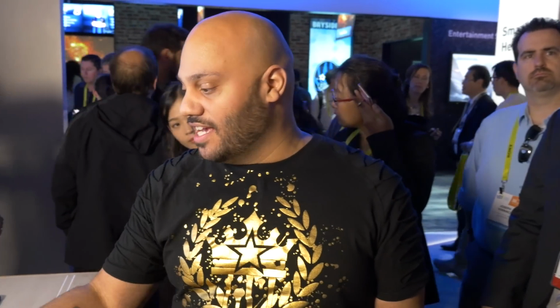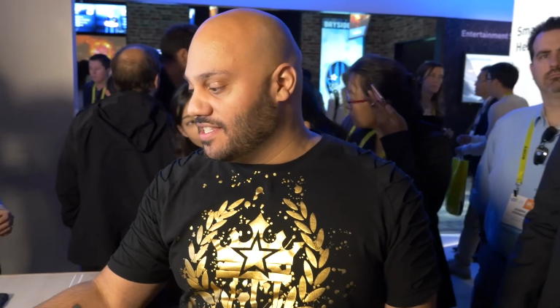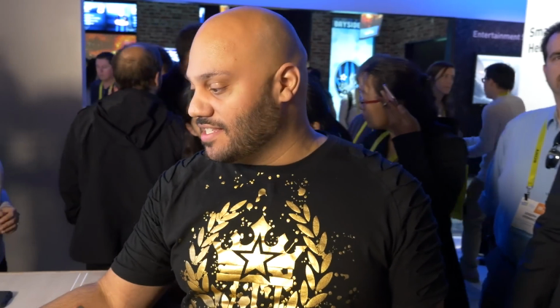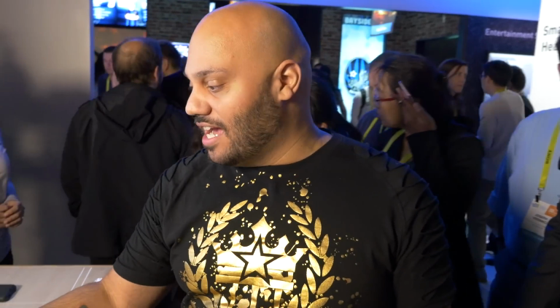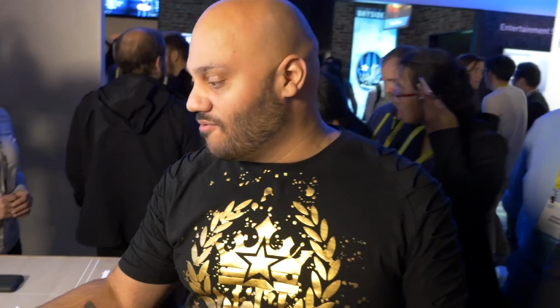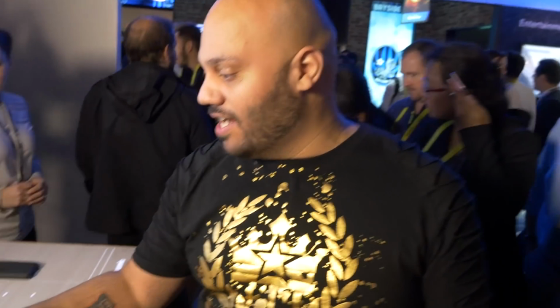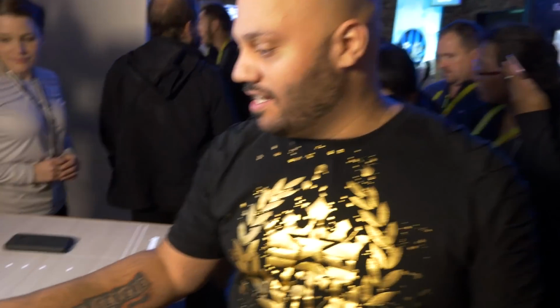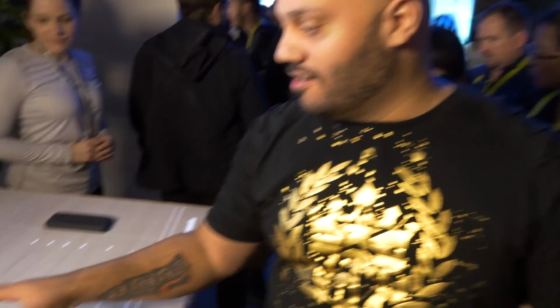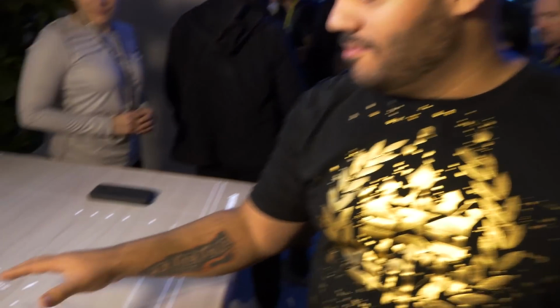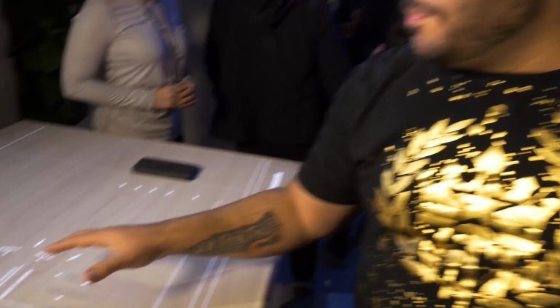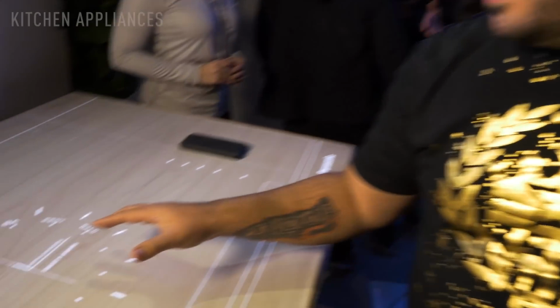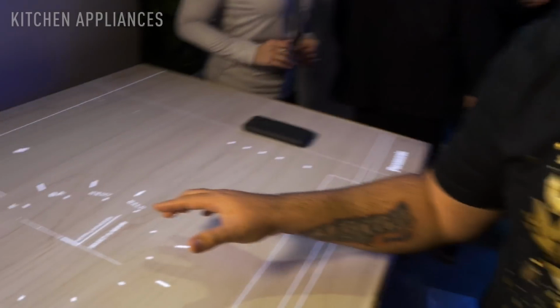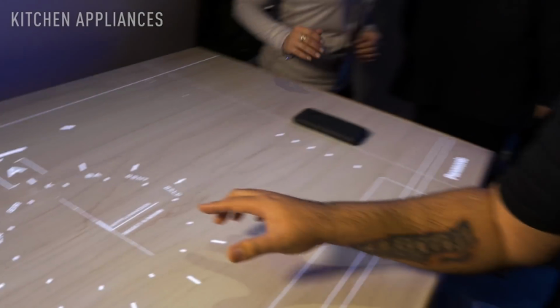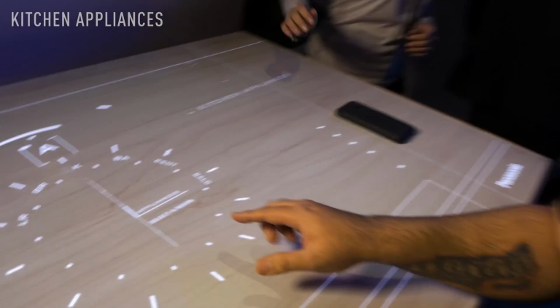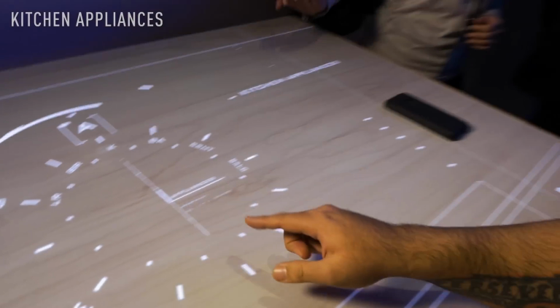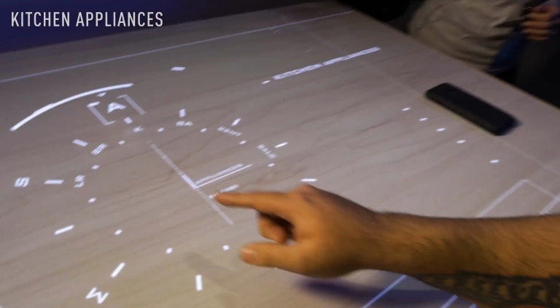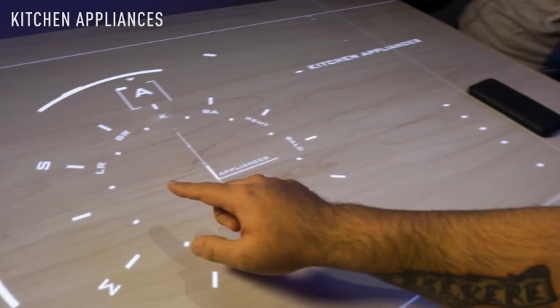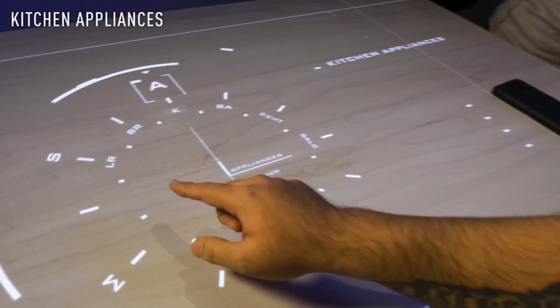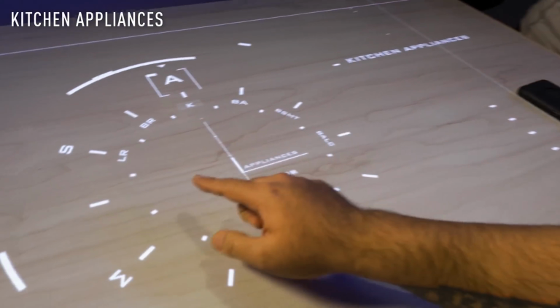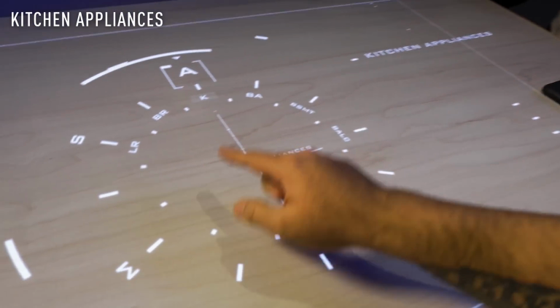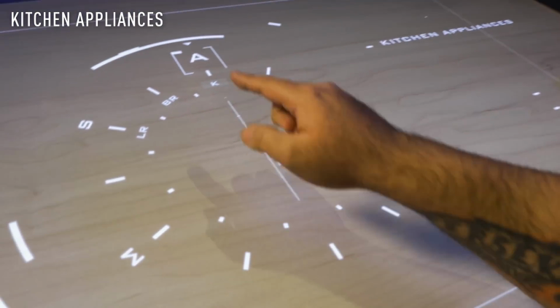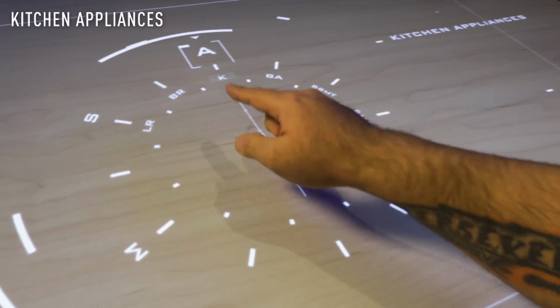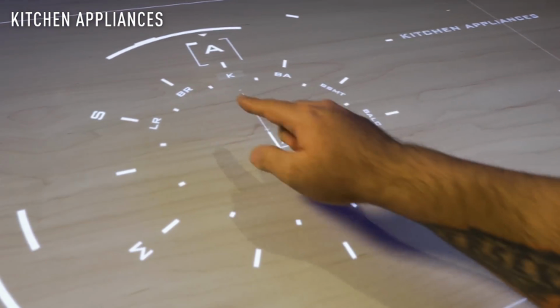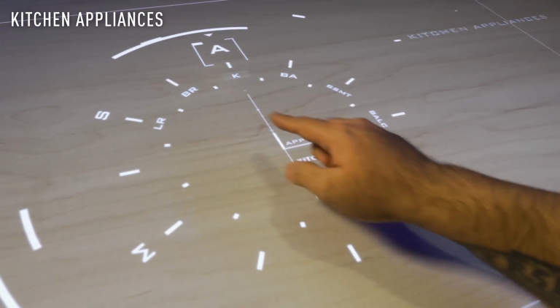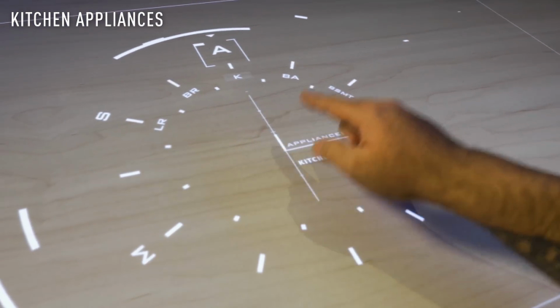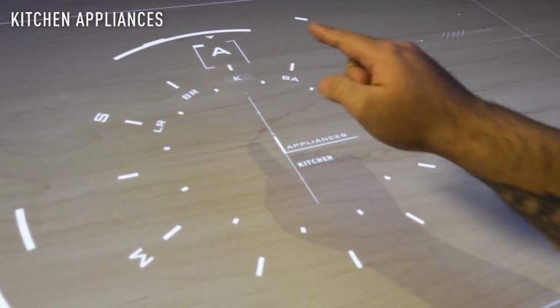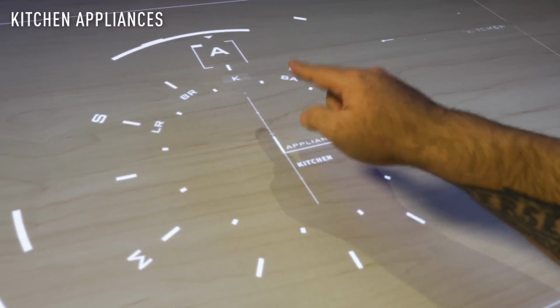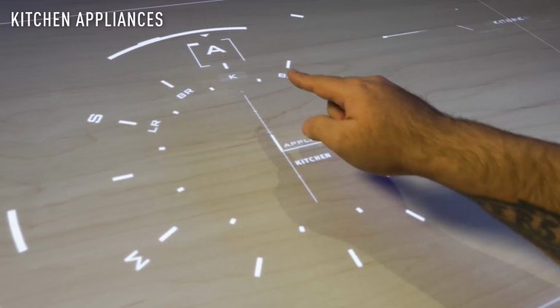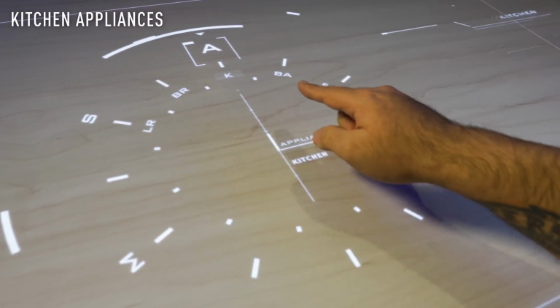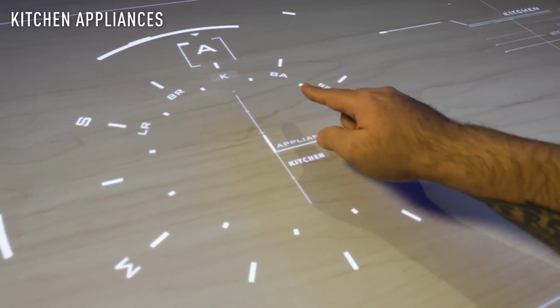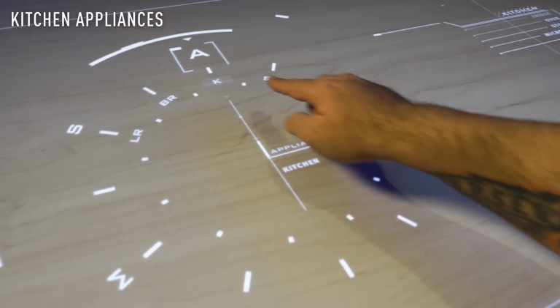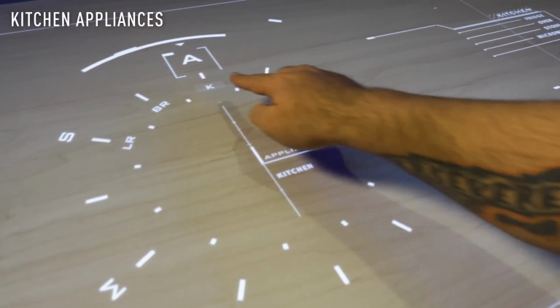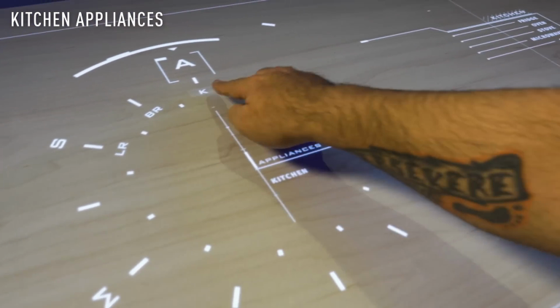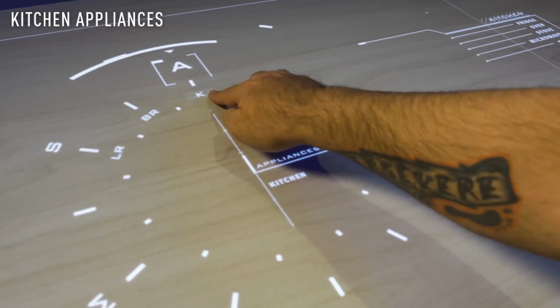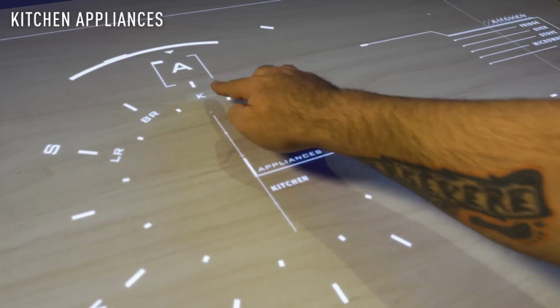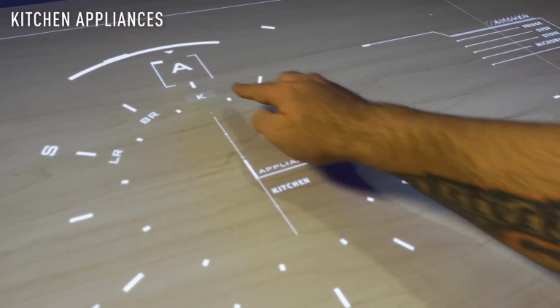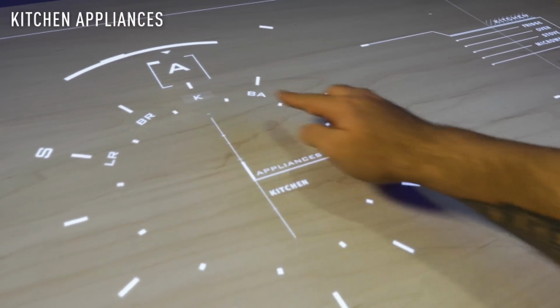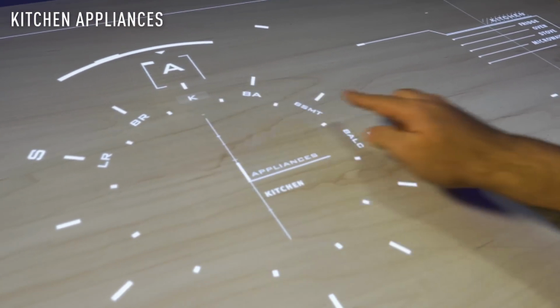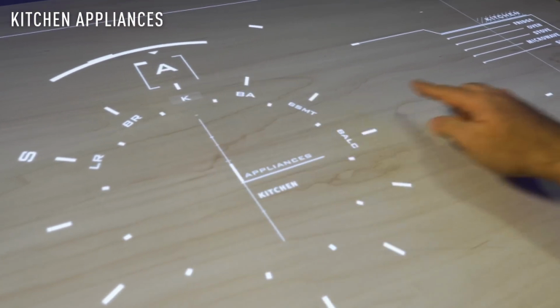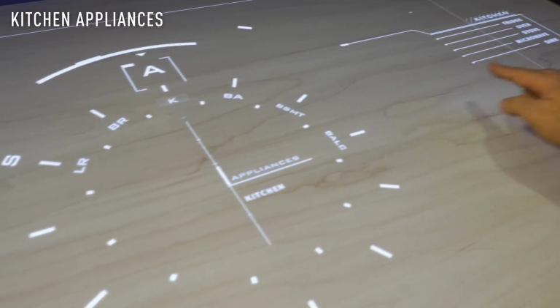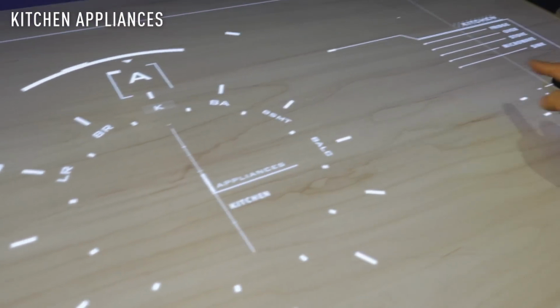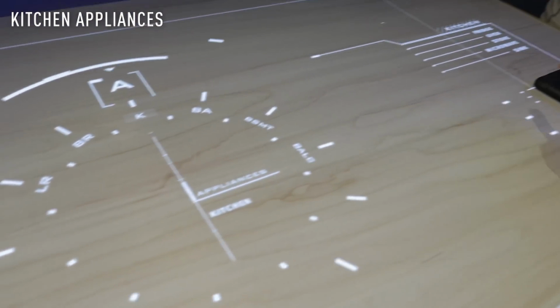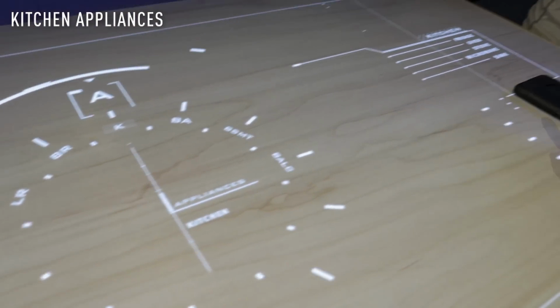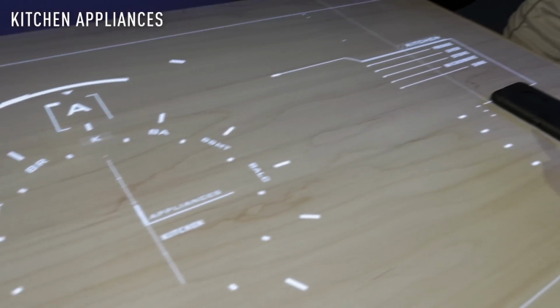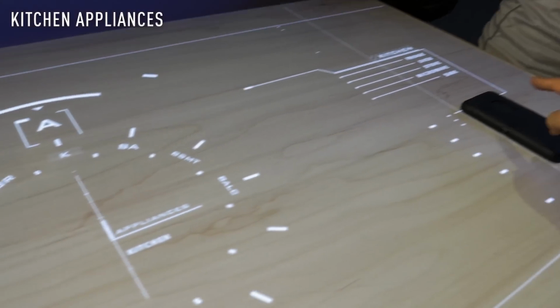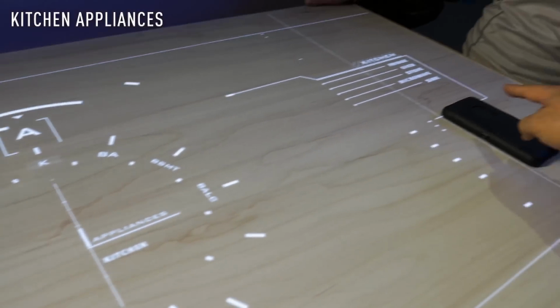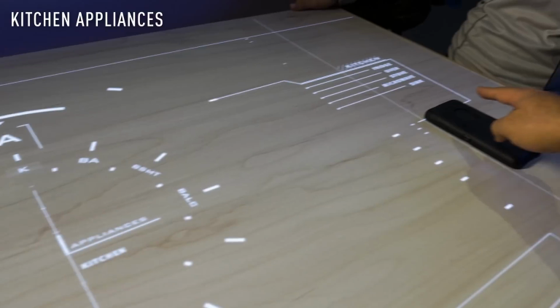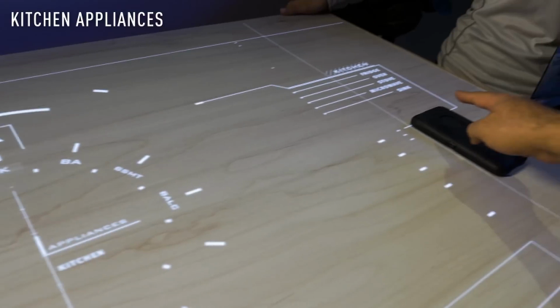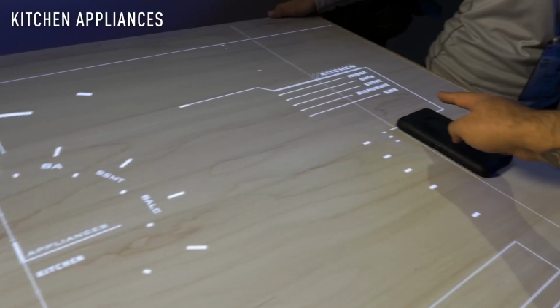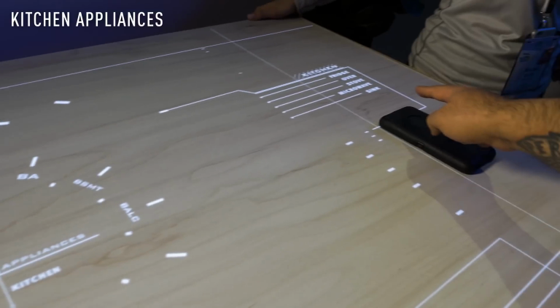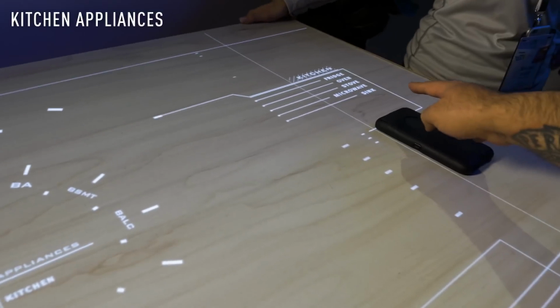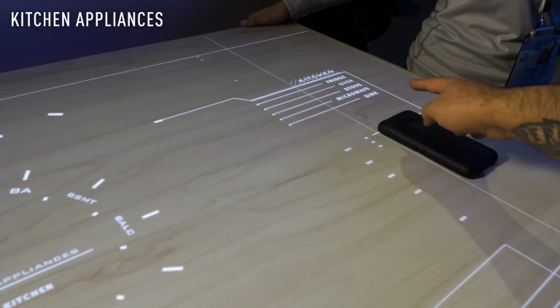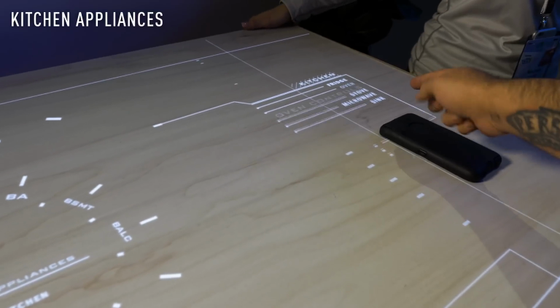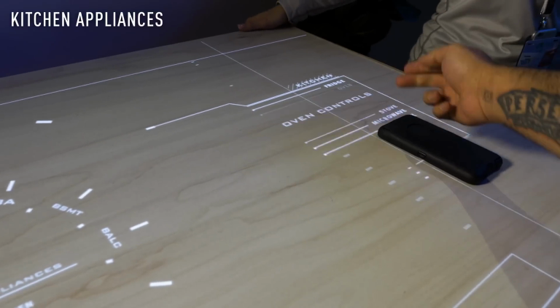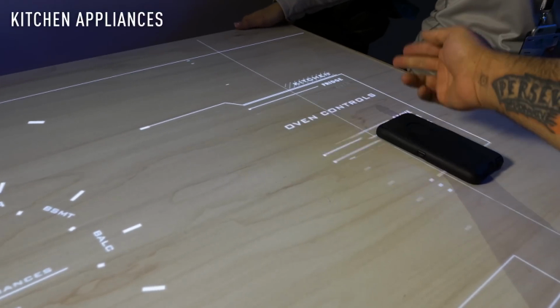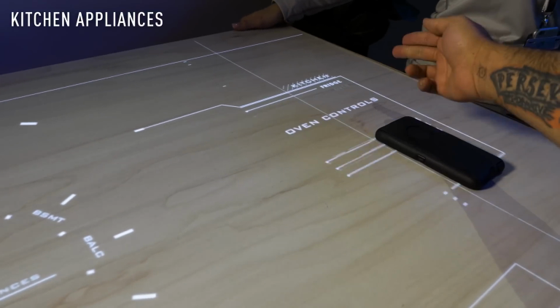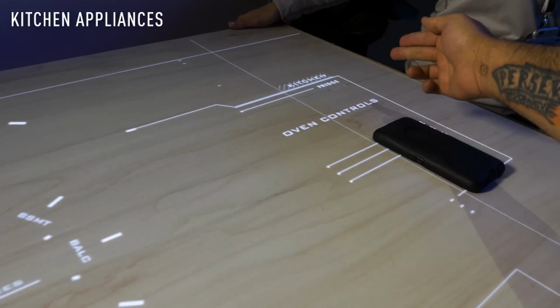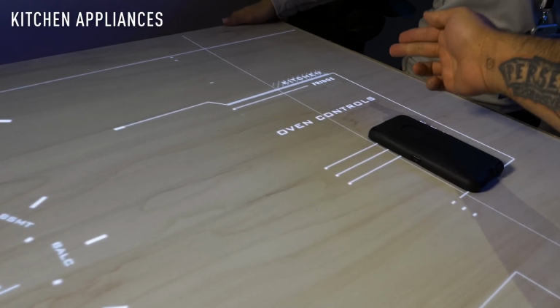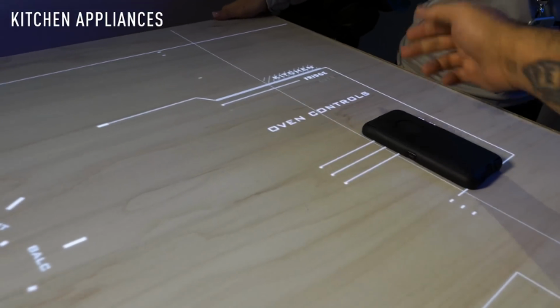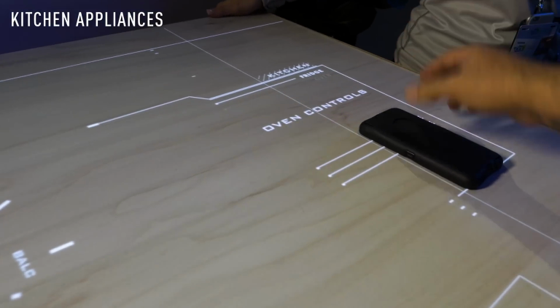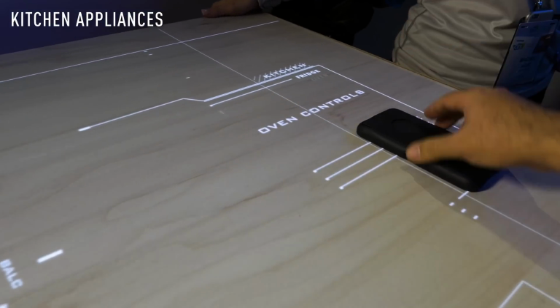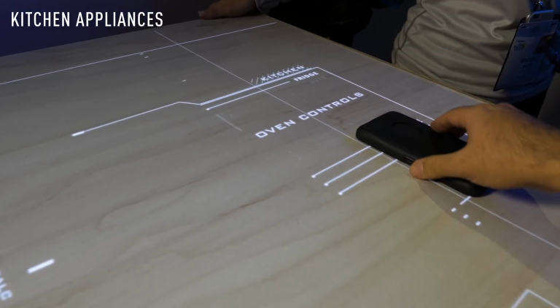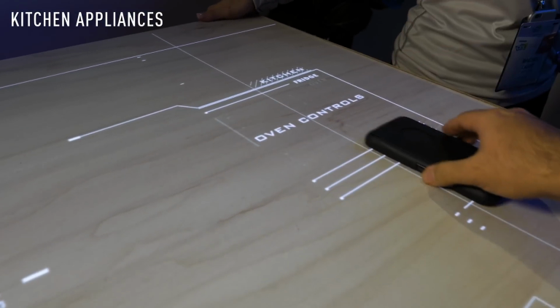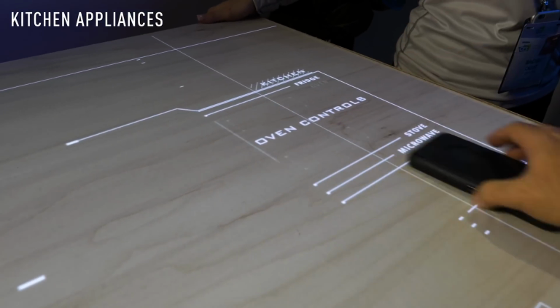Check this out right here. You see living room, bedroom, kitchen. Tap on kitchen and look at that — there's our fridge, our oven.